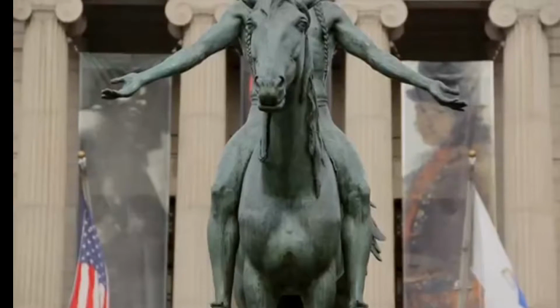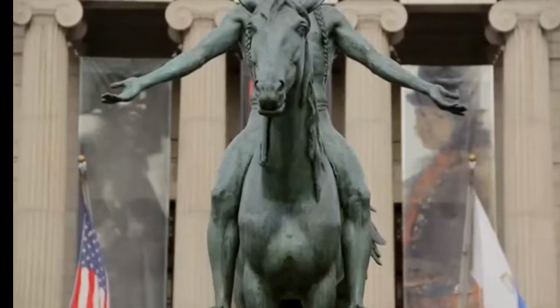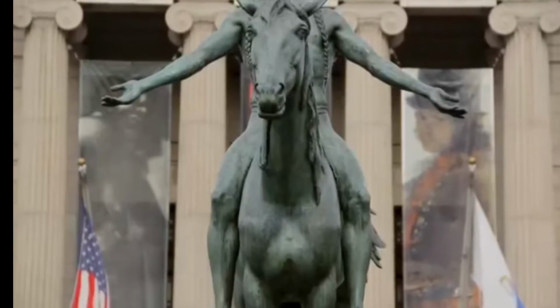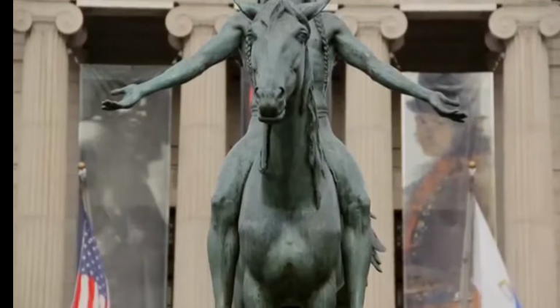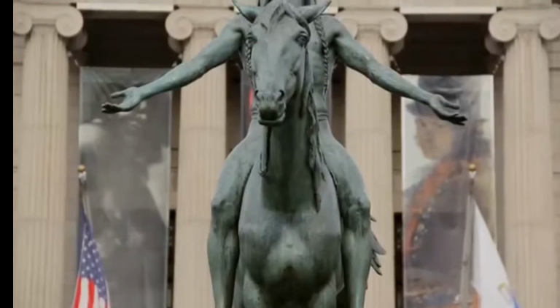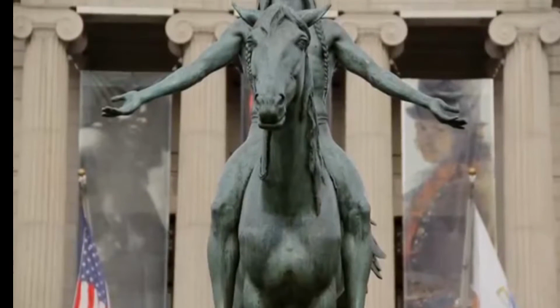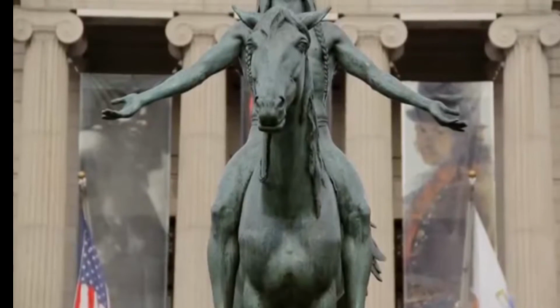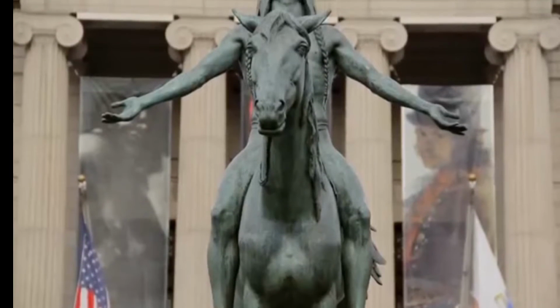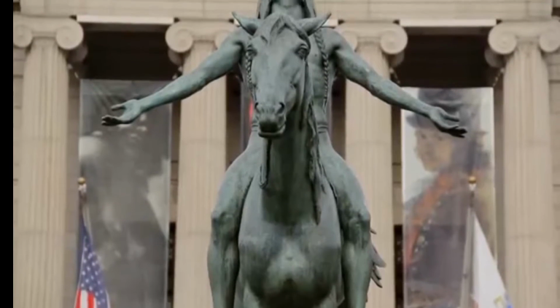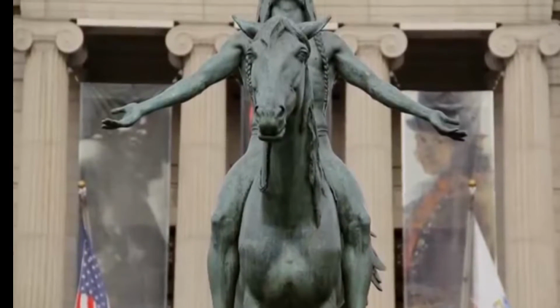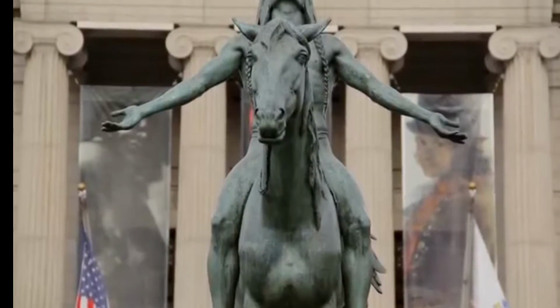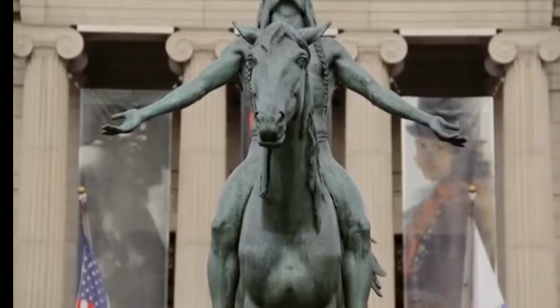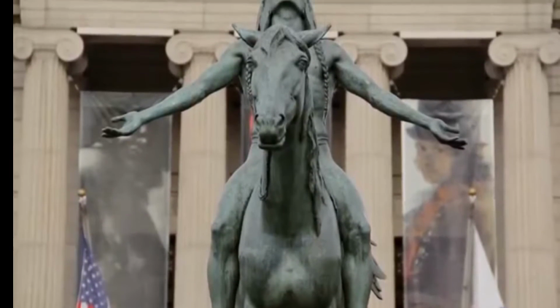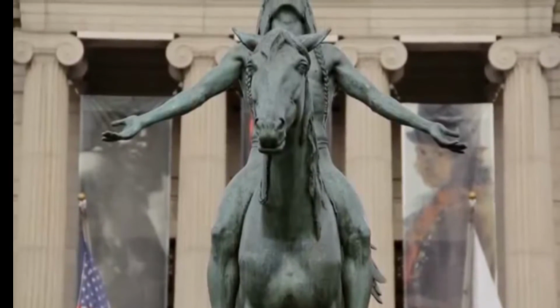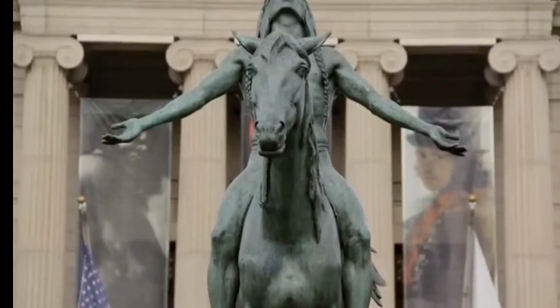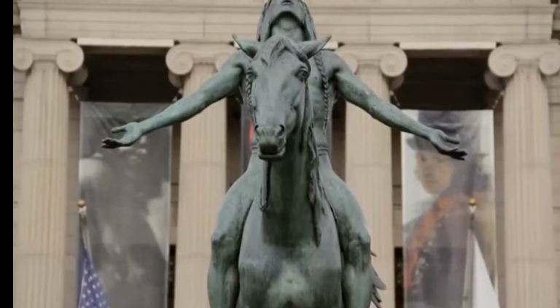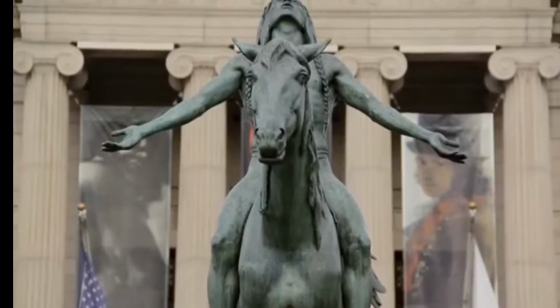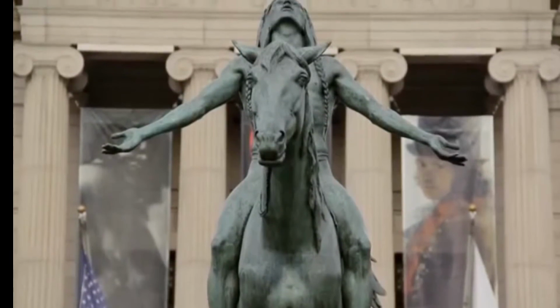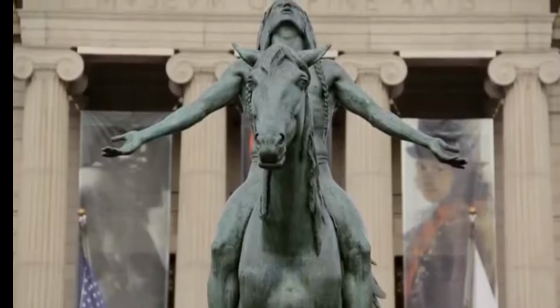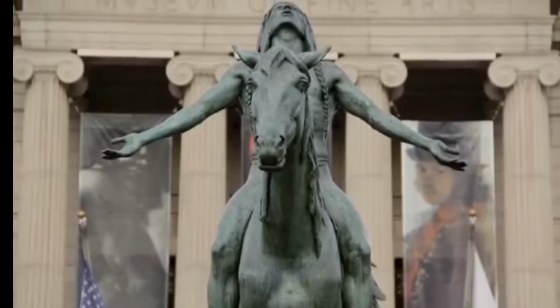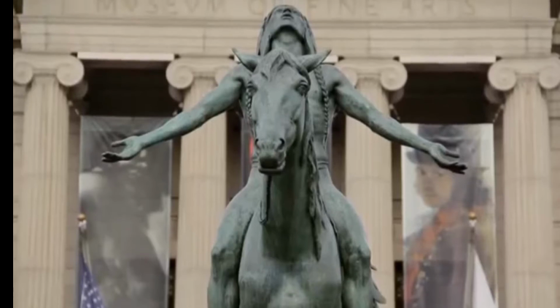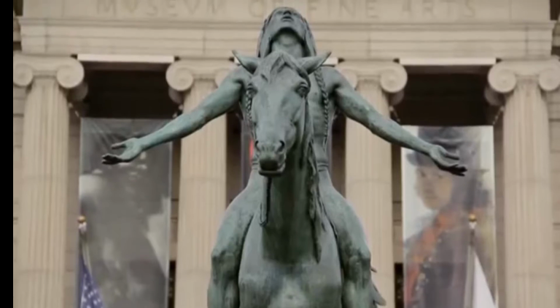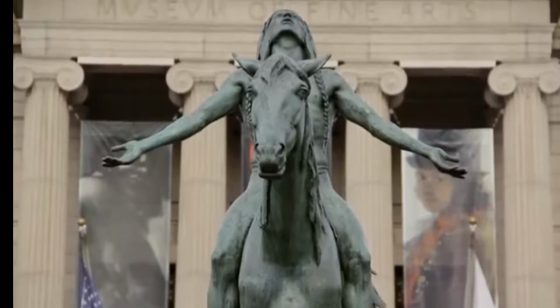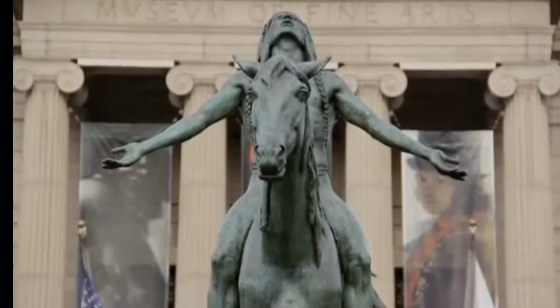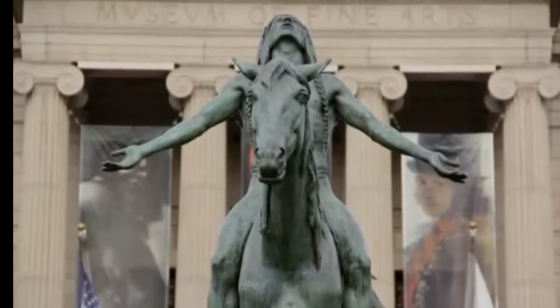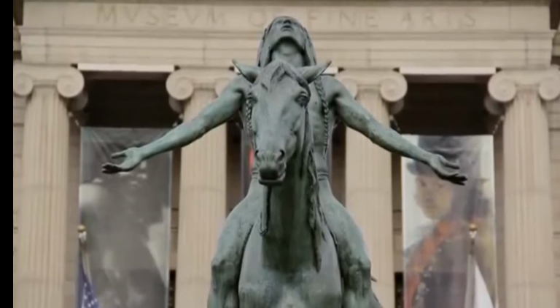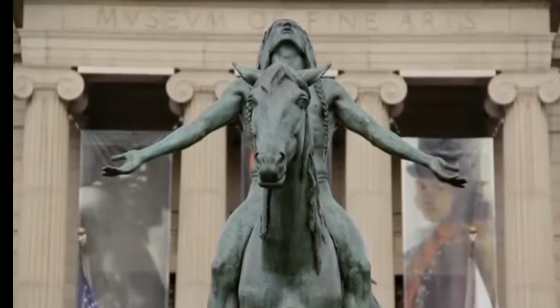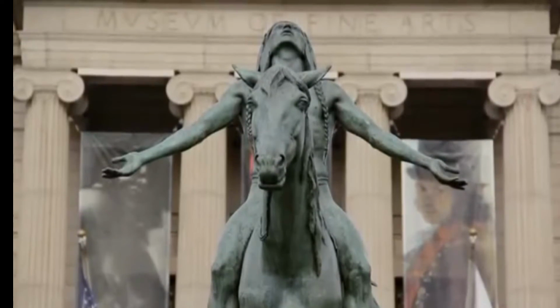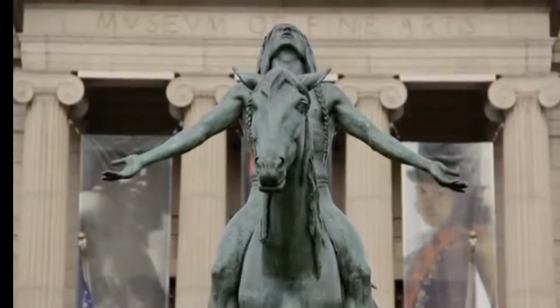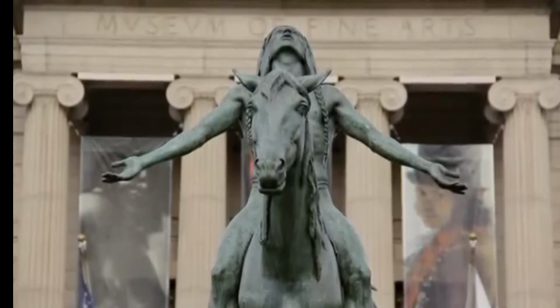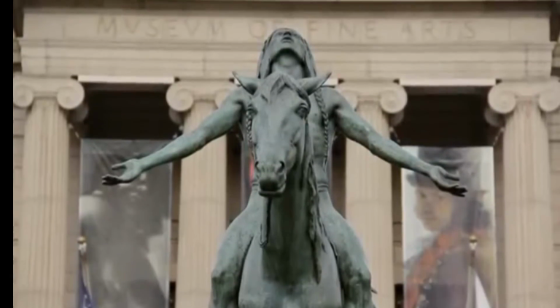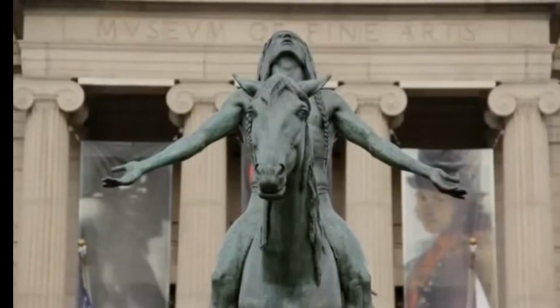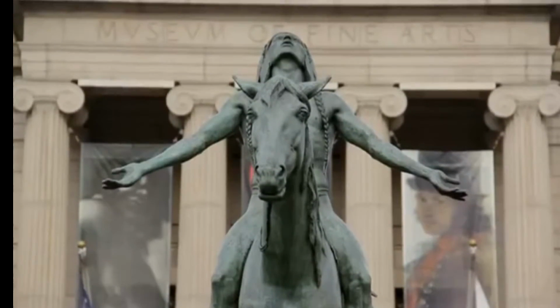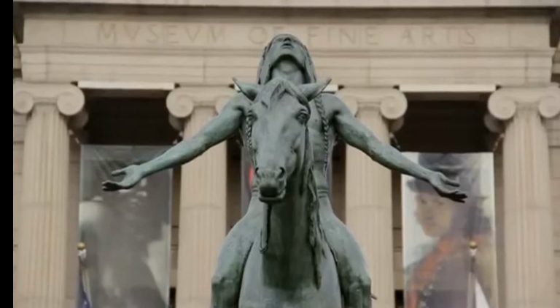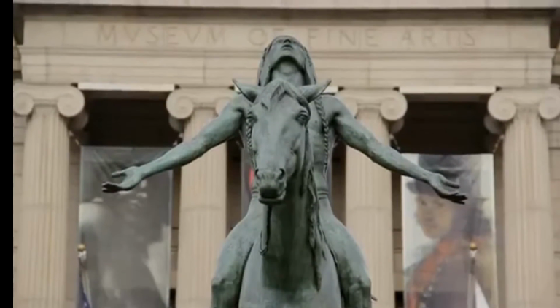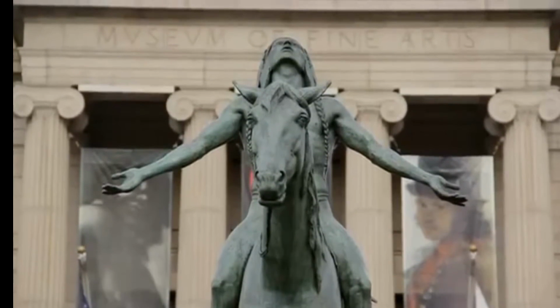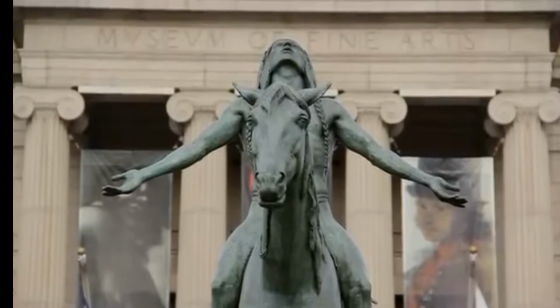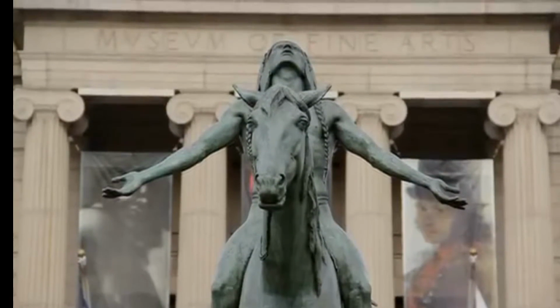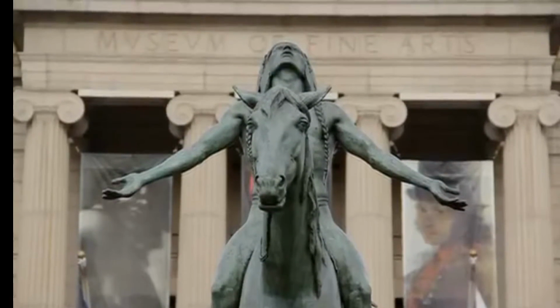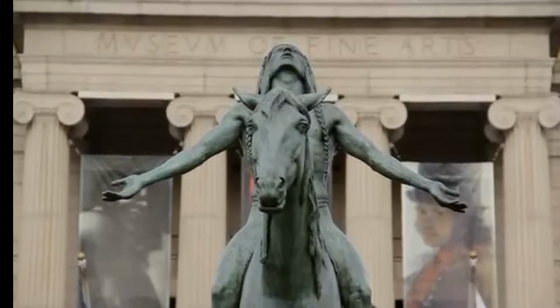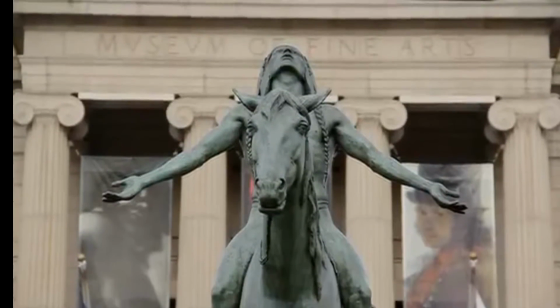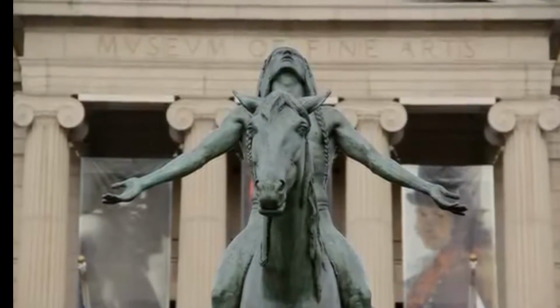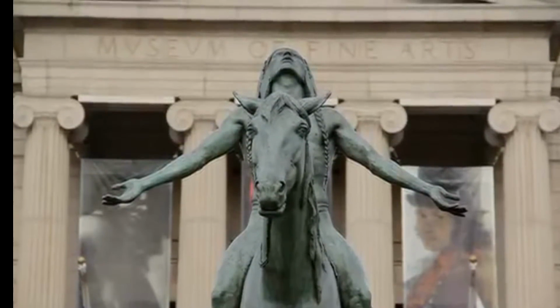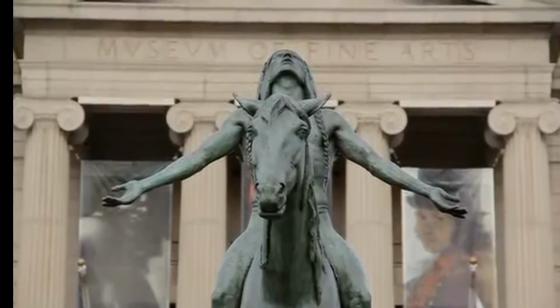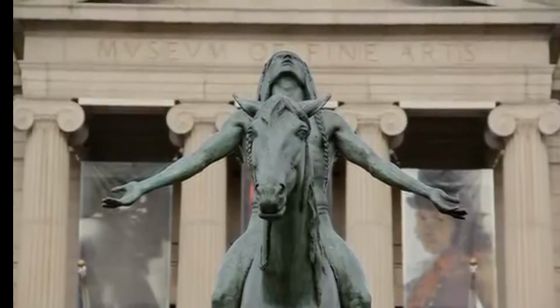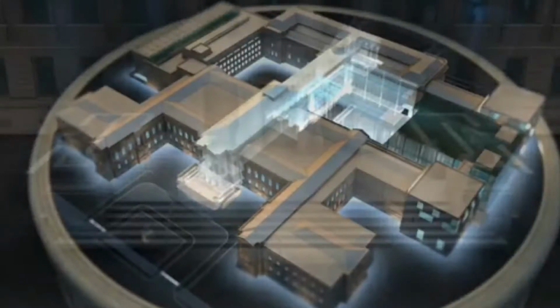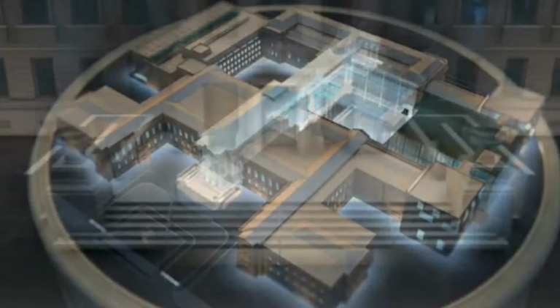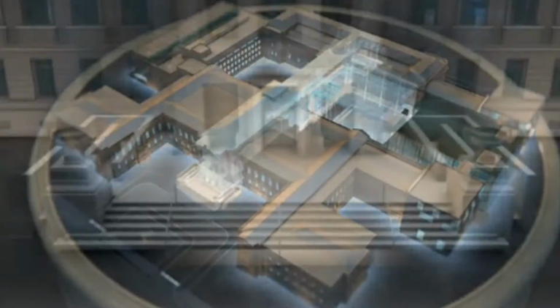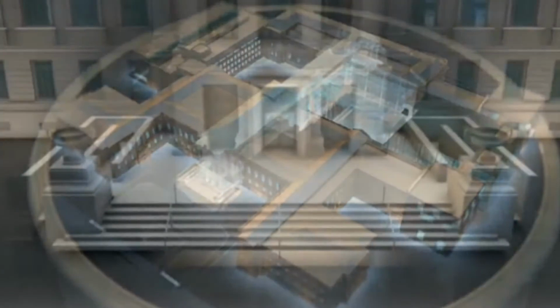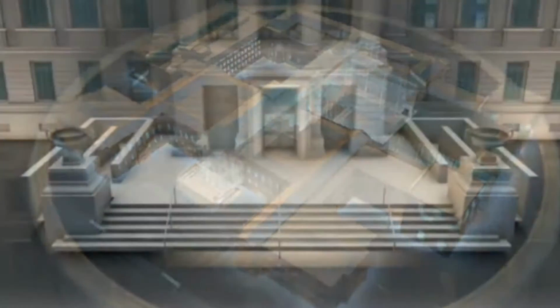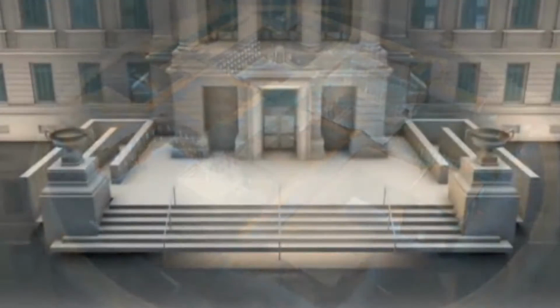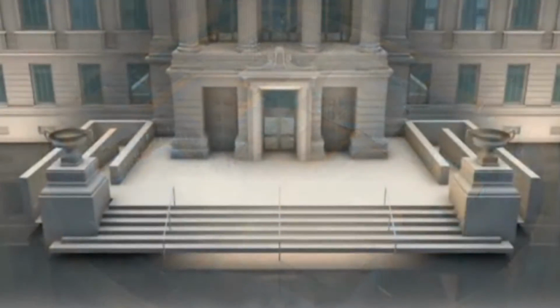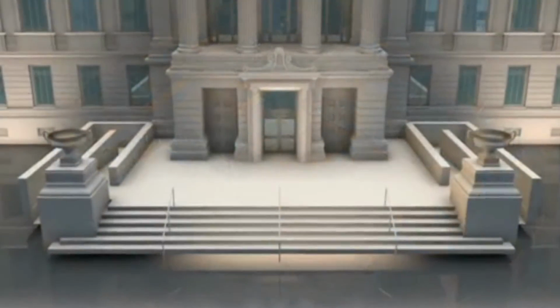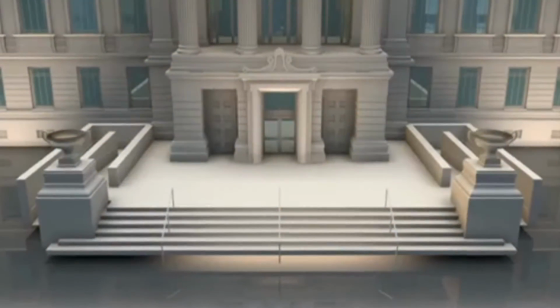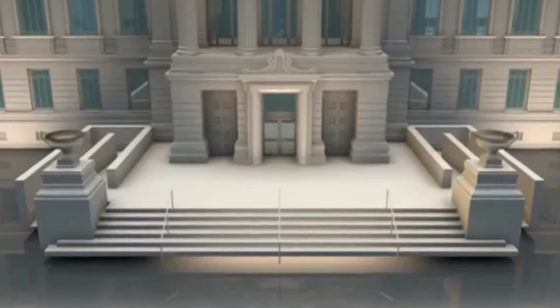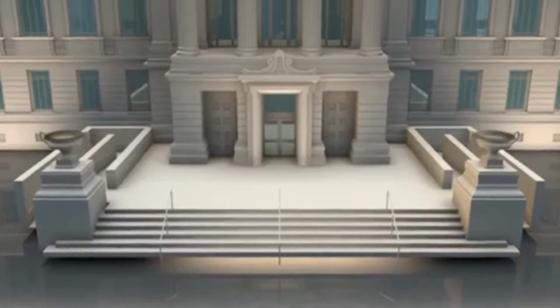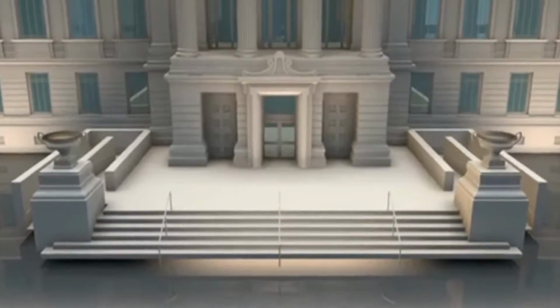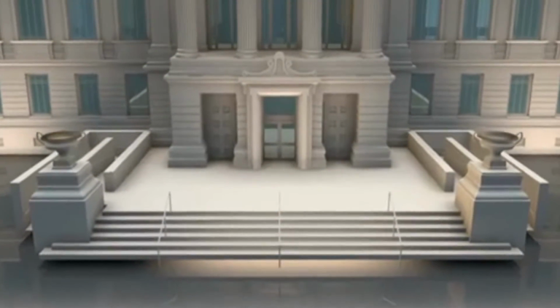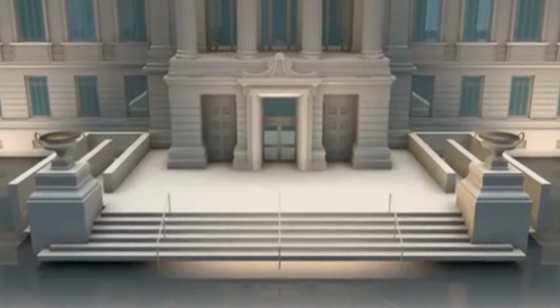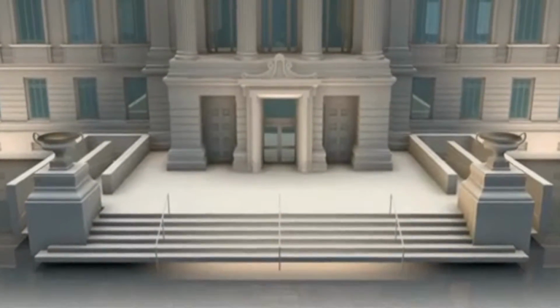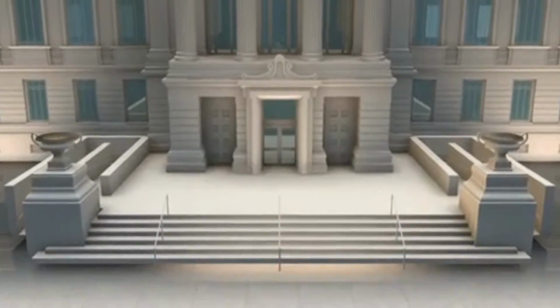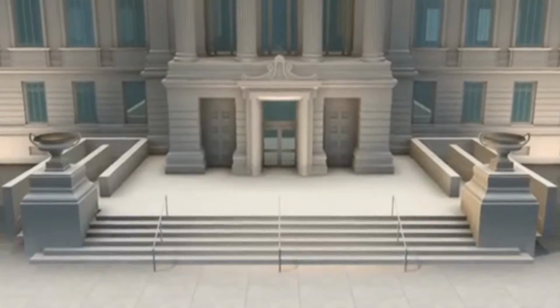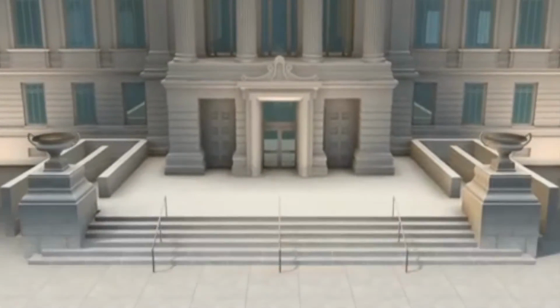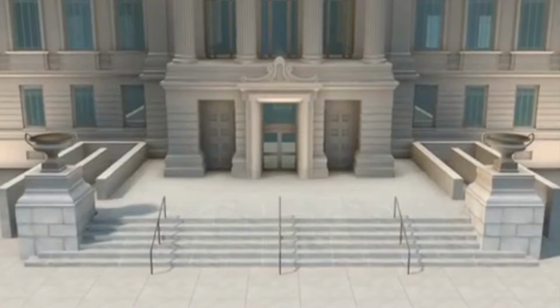It has one of the finest collections in the world with over 450,000 pieces of art. Let's go inside, shall we?